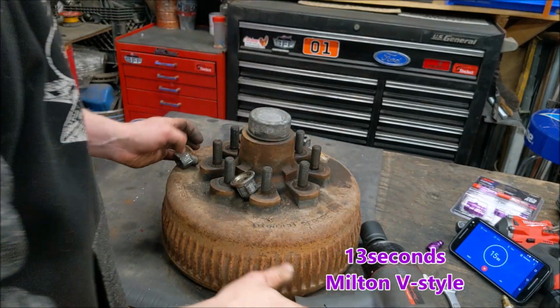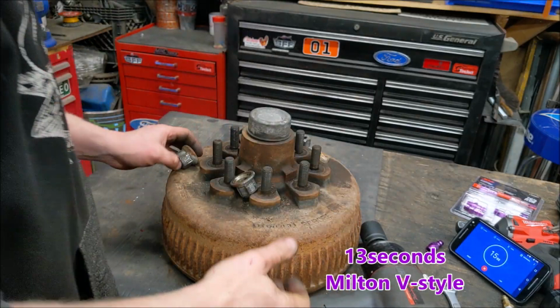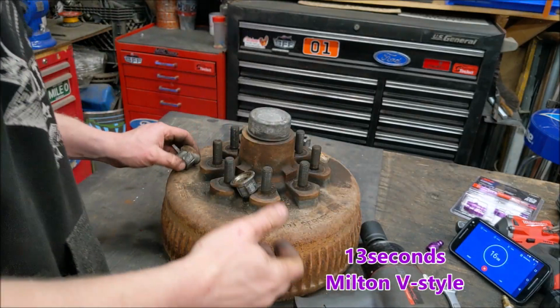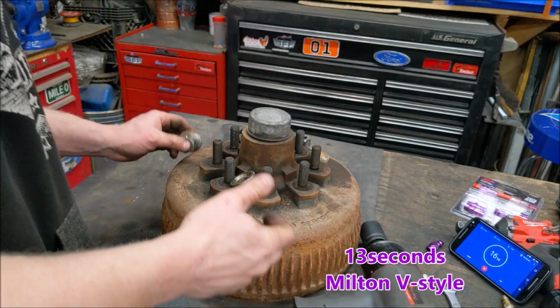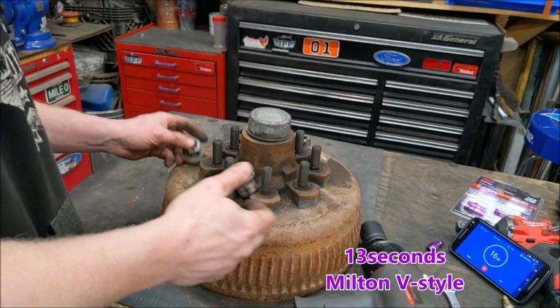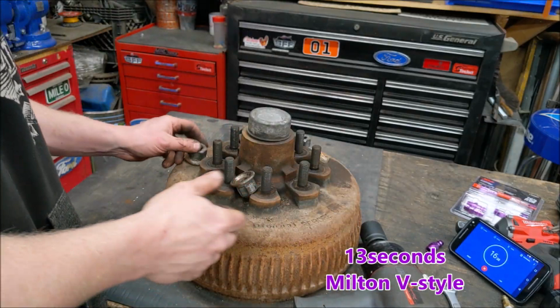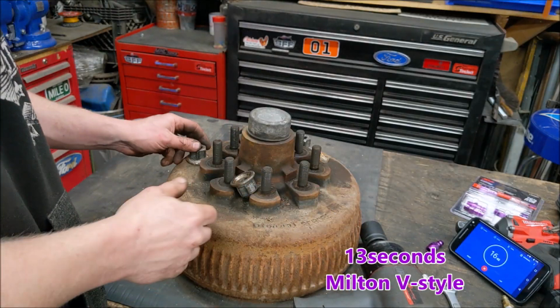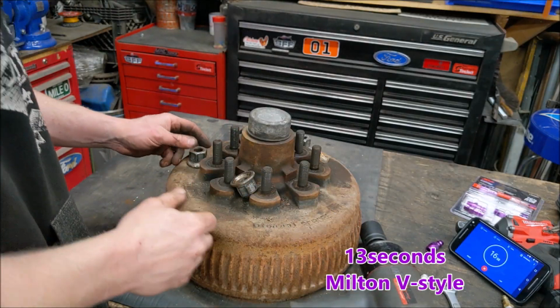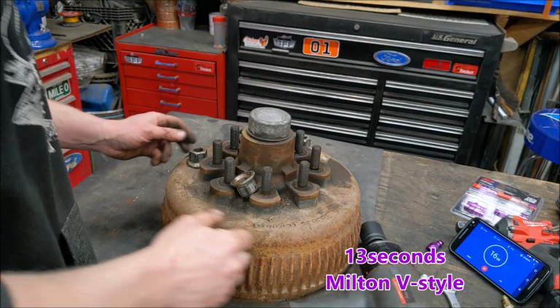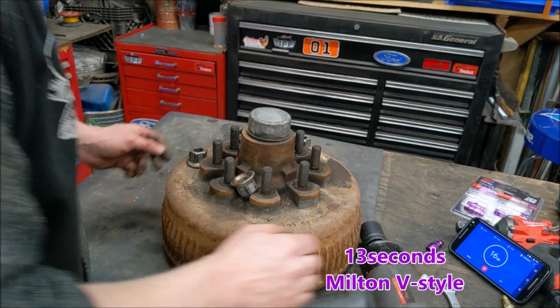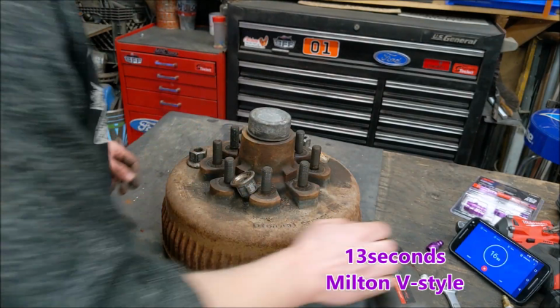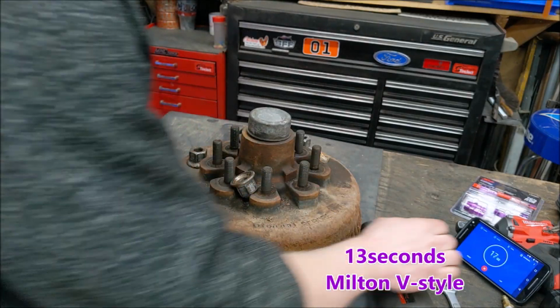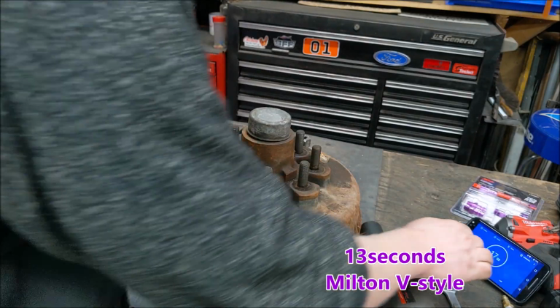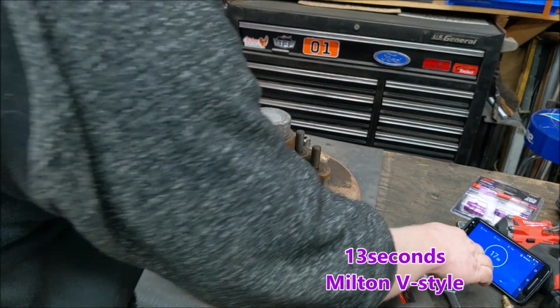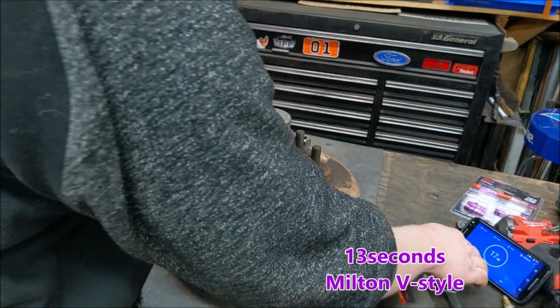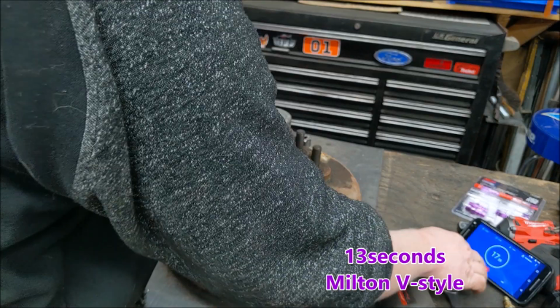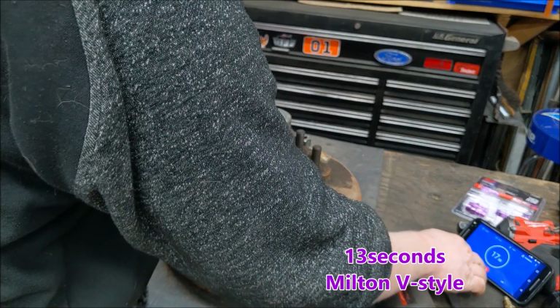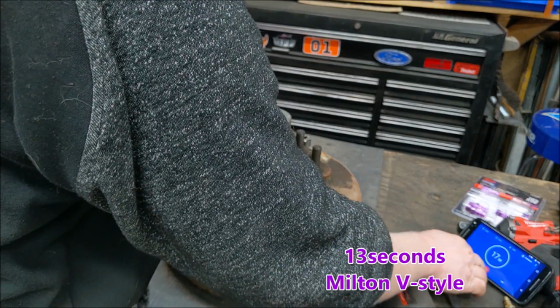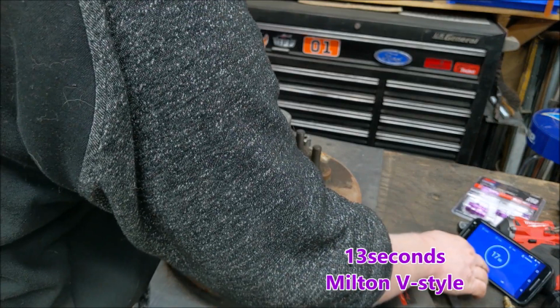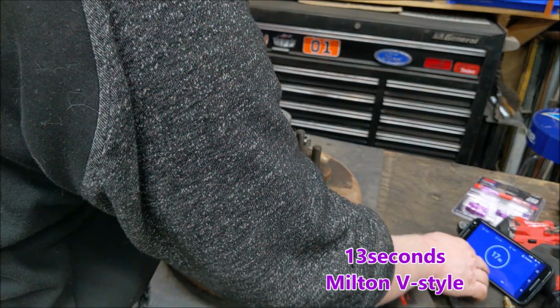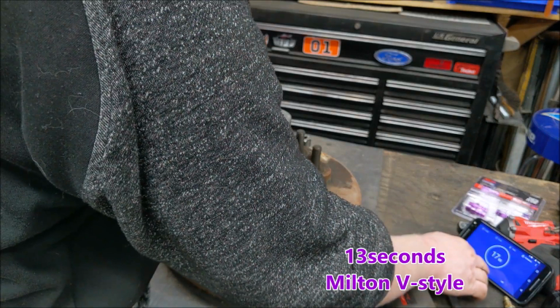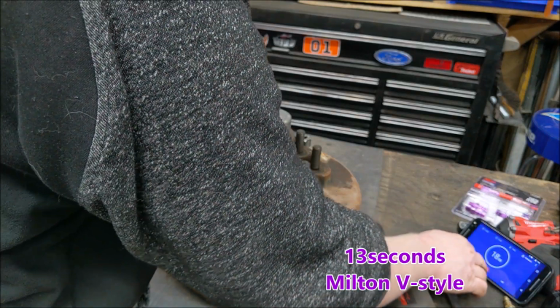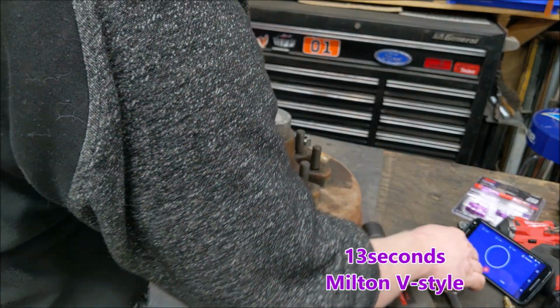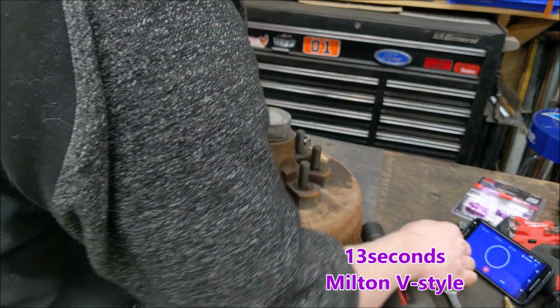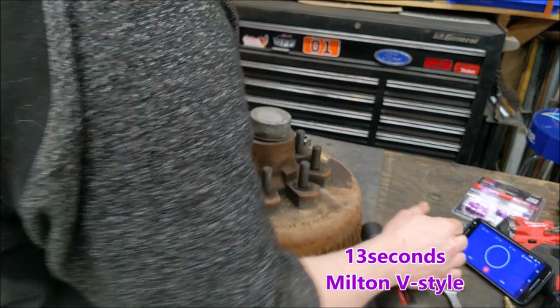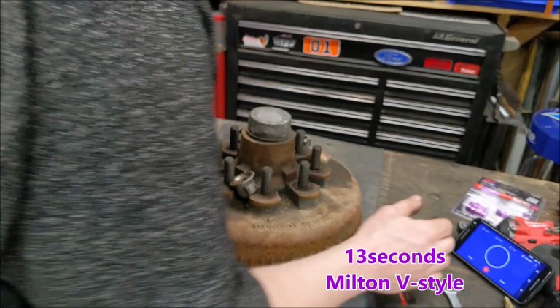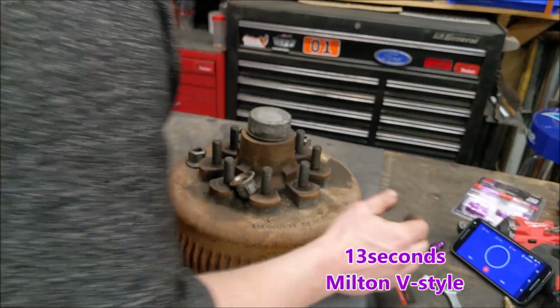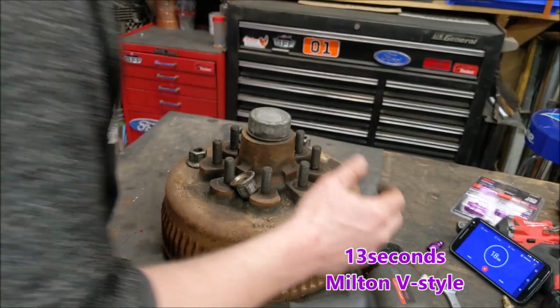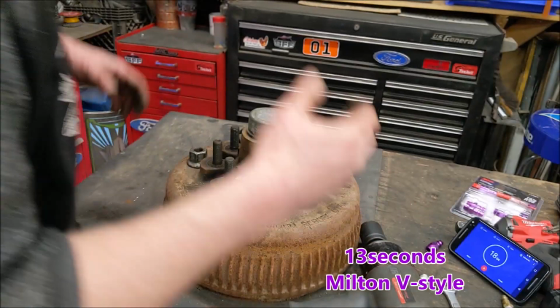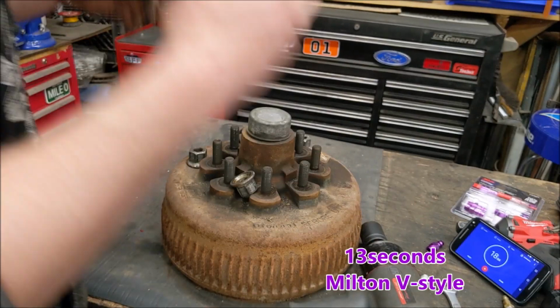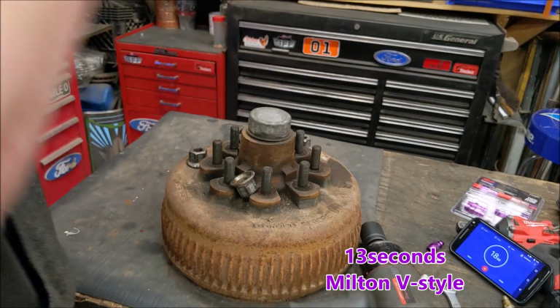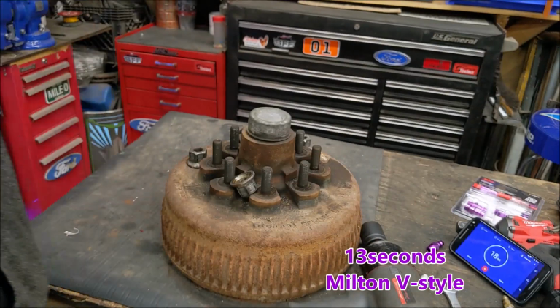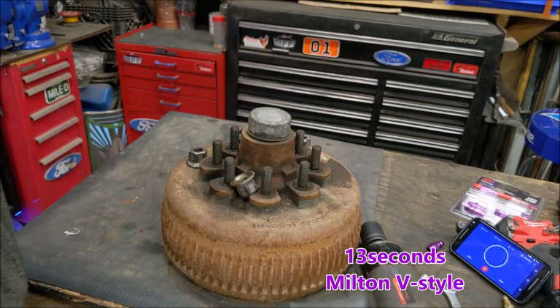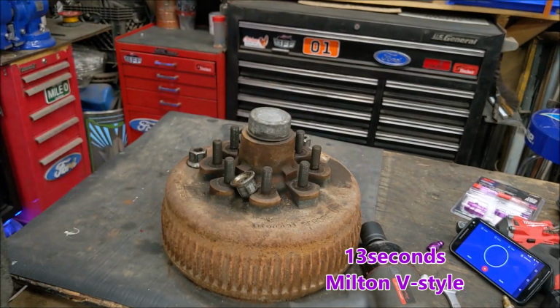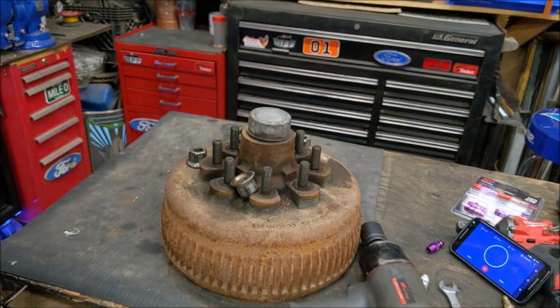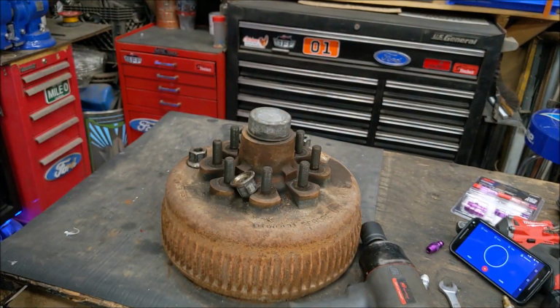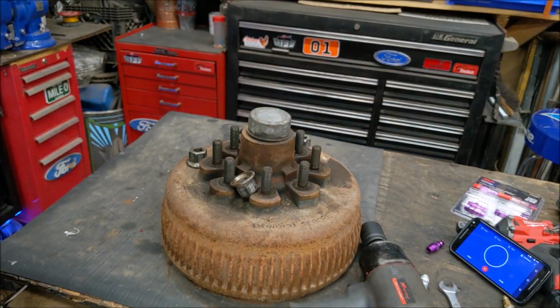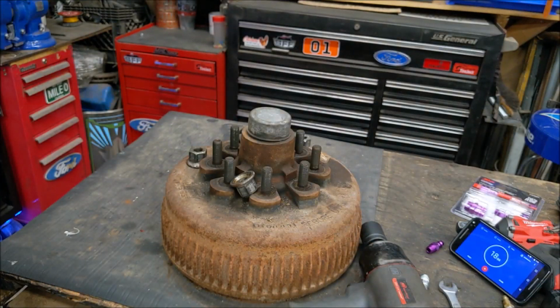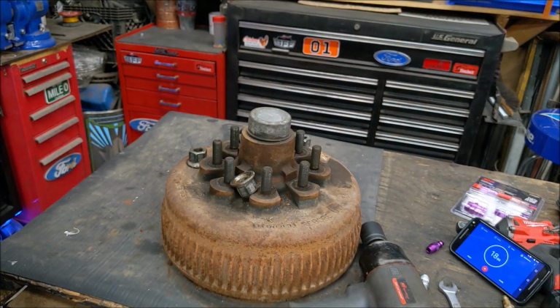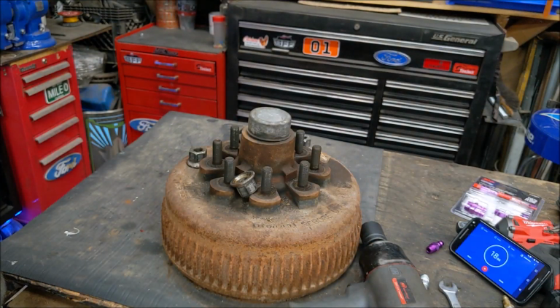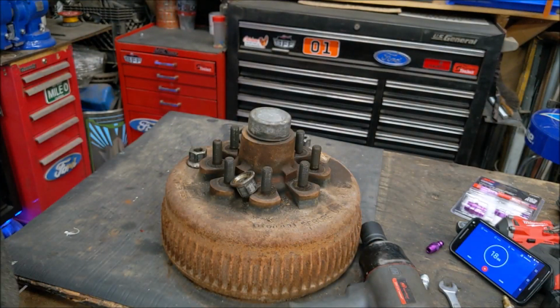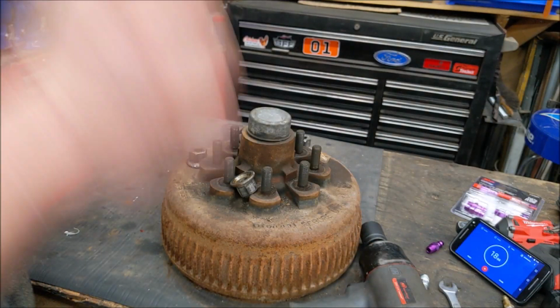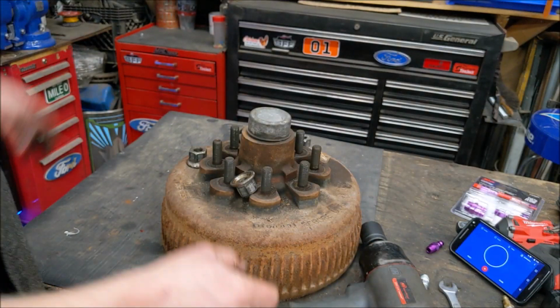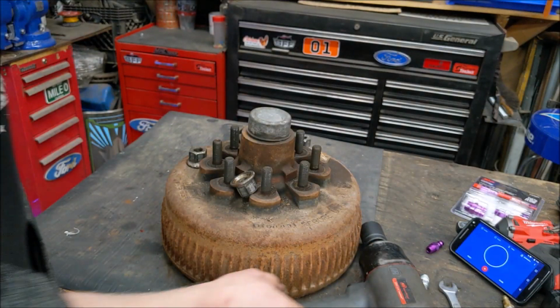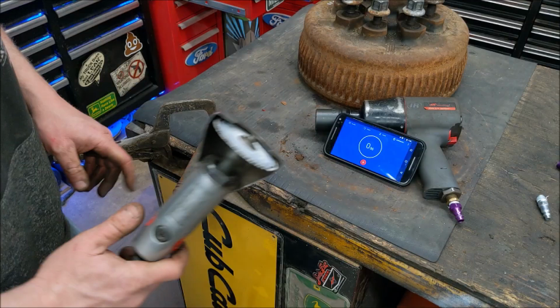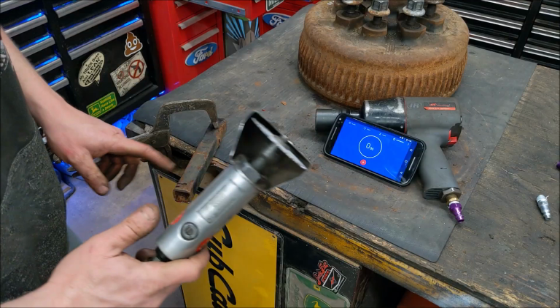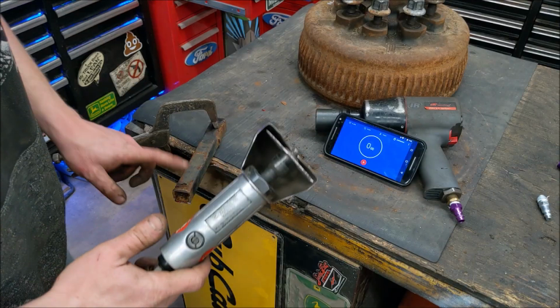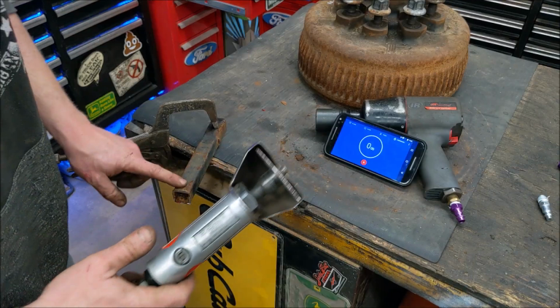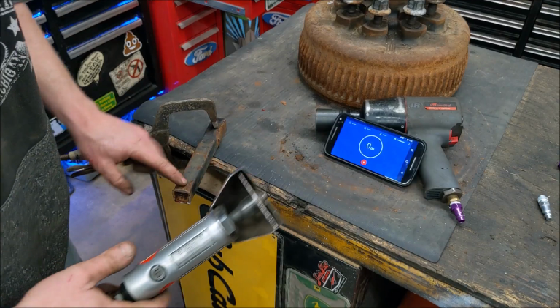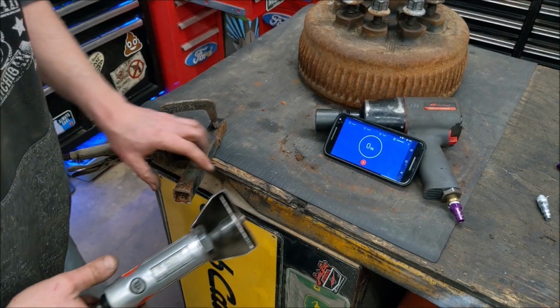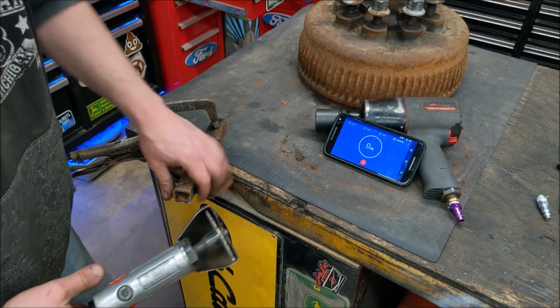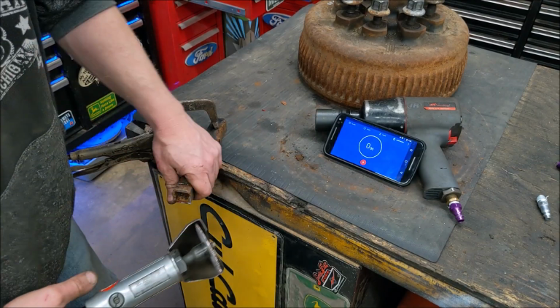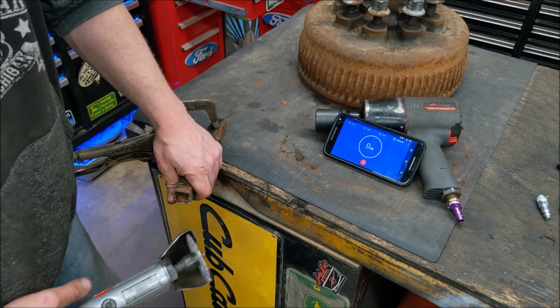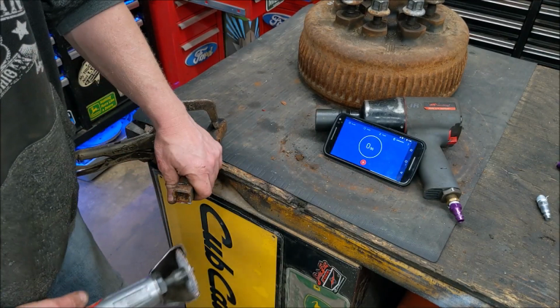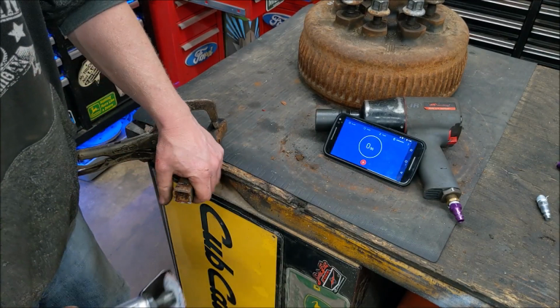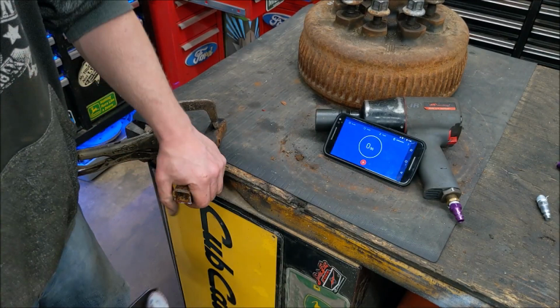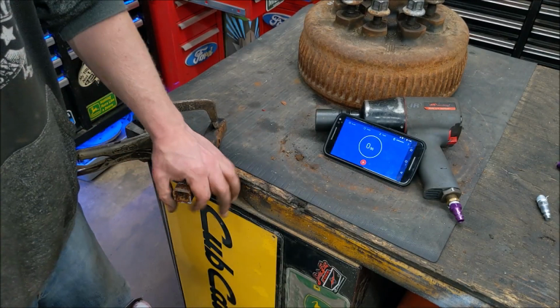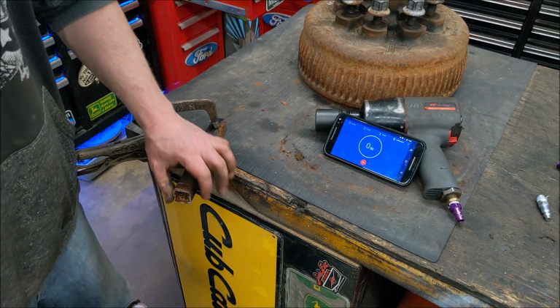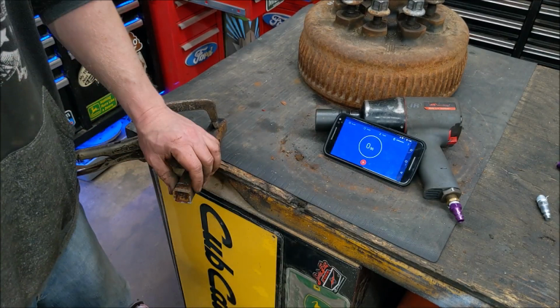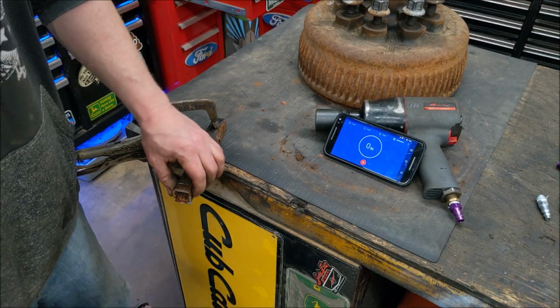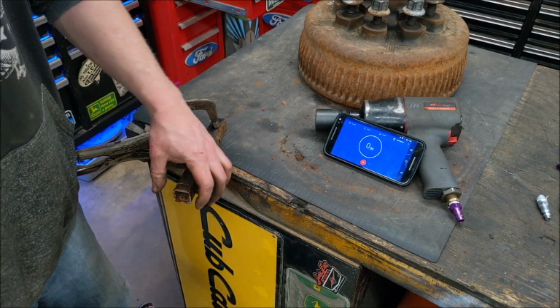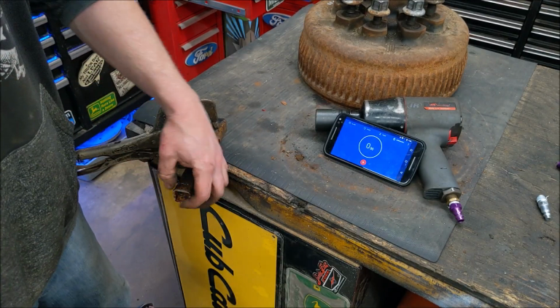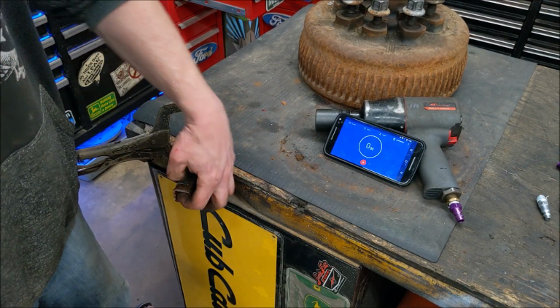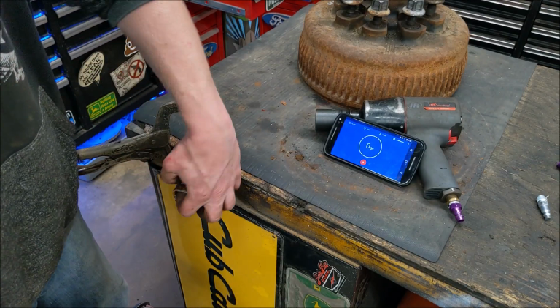It's faster. It feels like you have a fair amount more power.